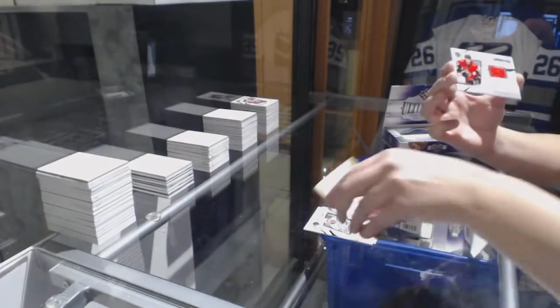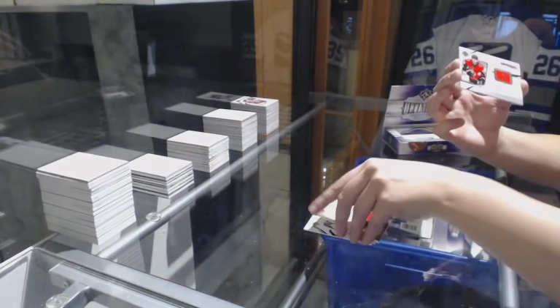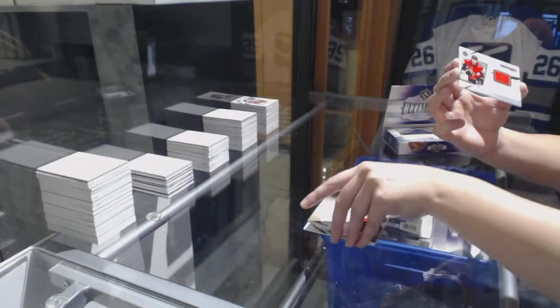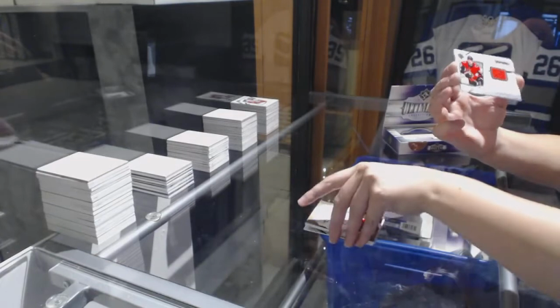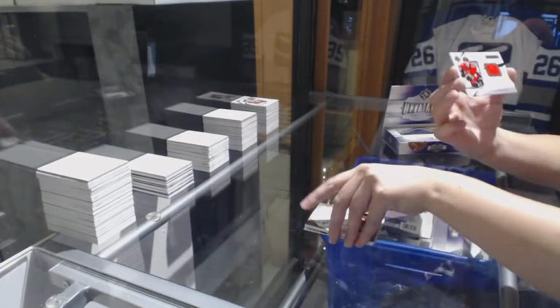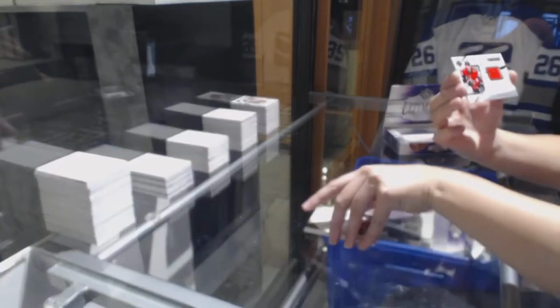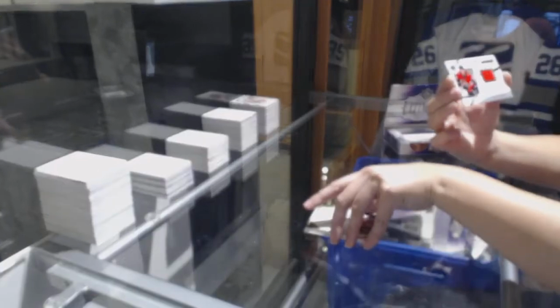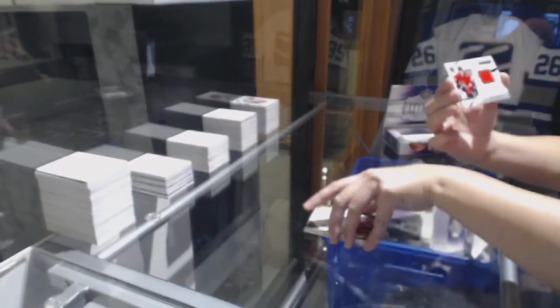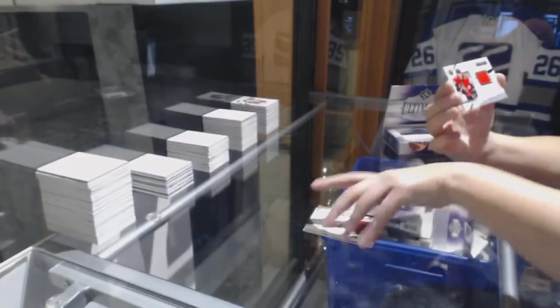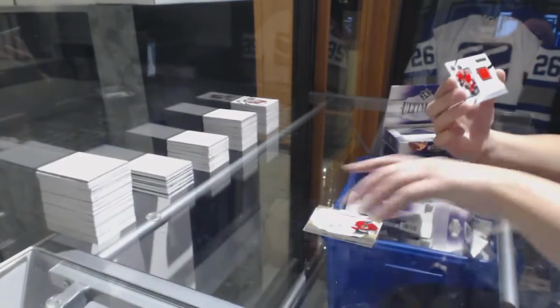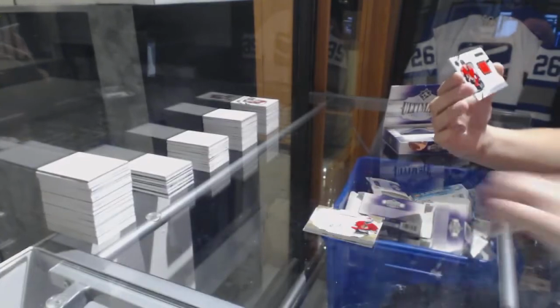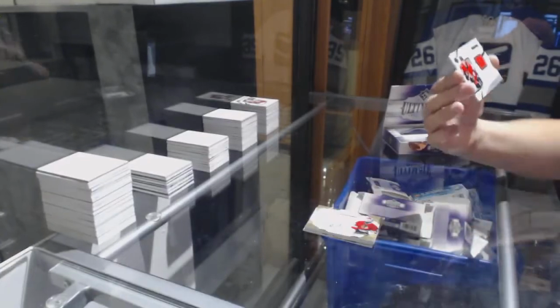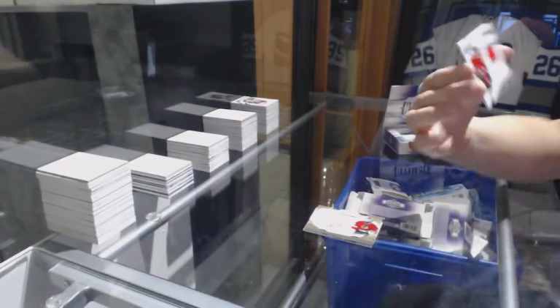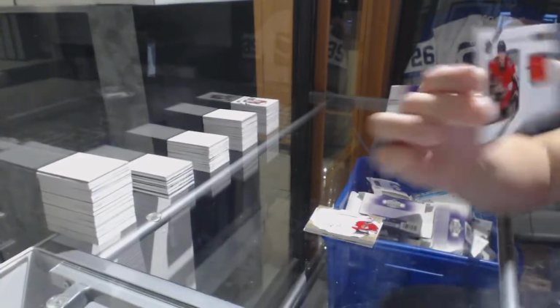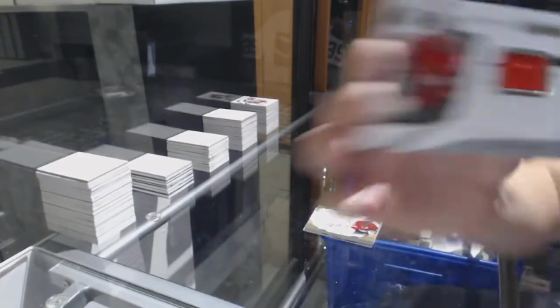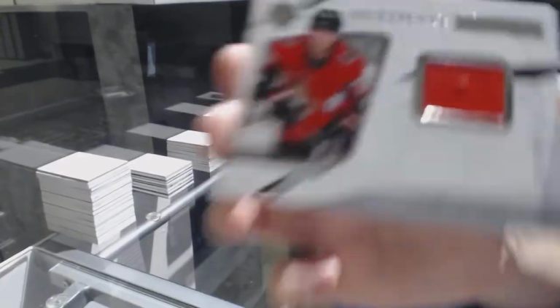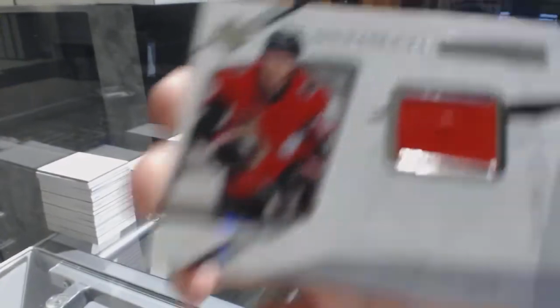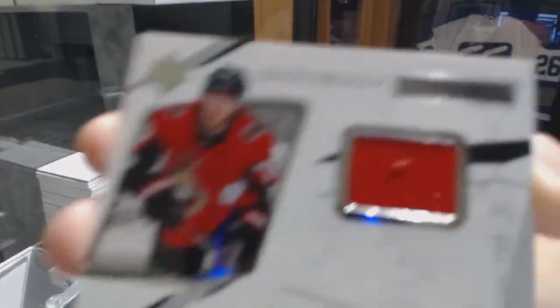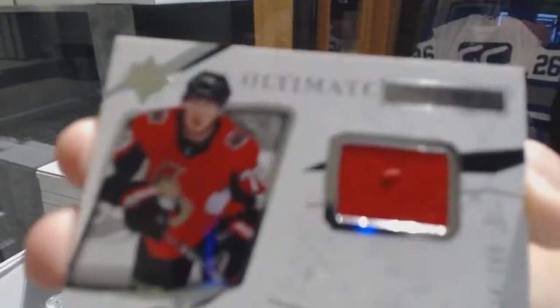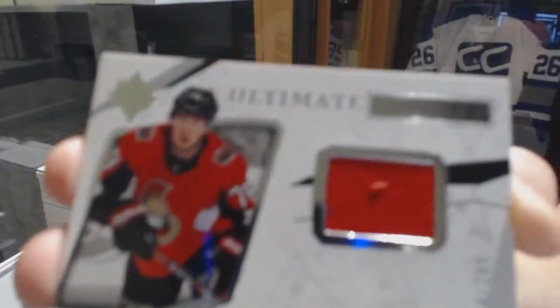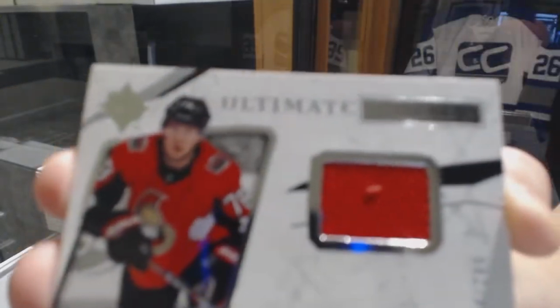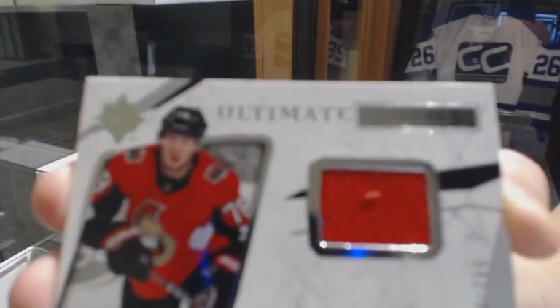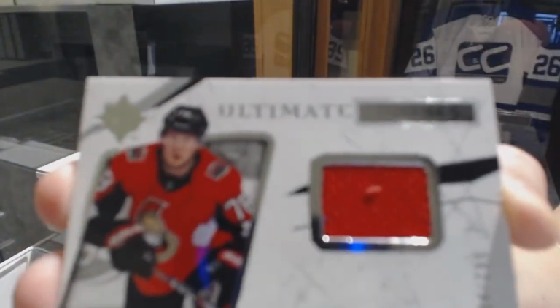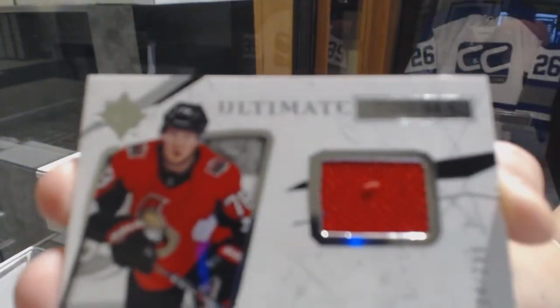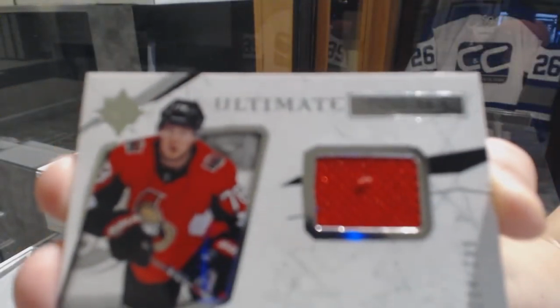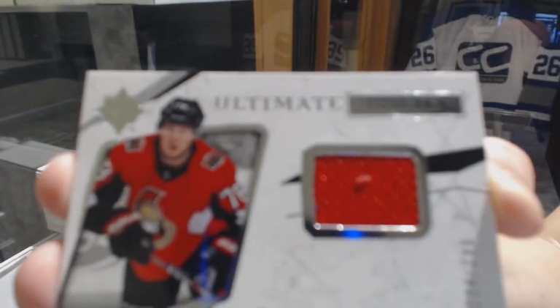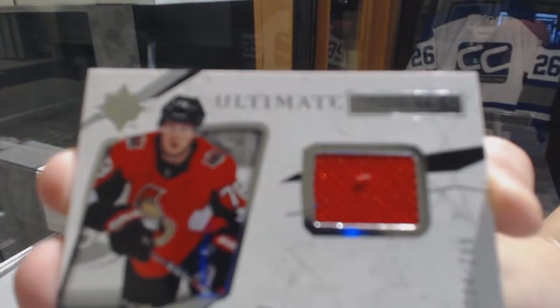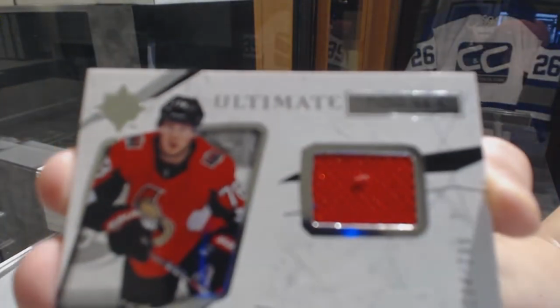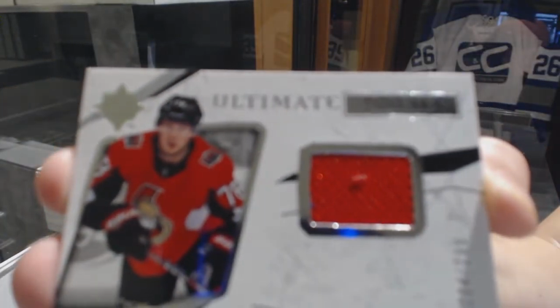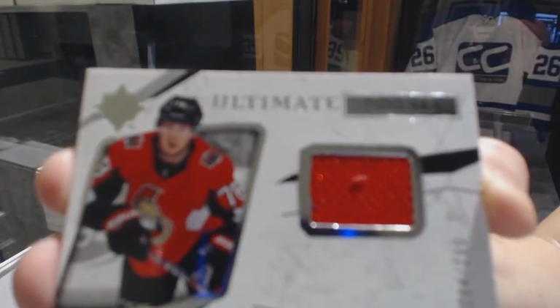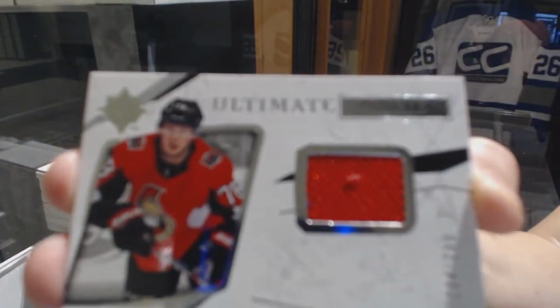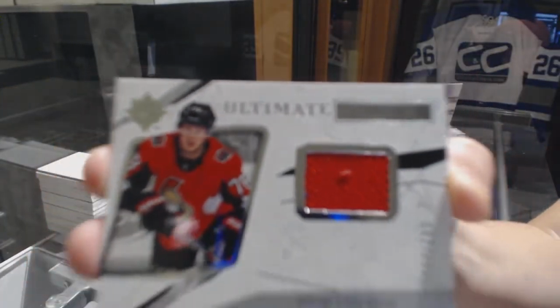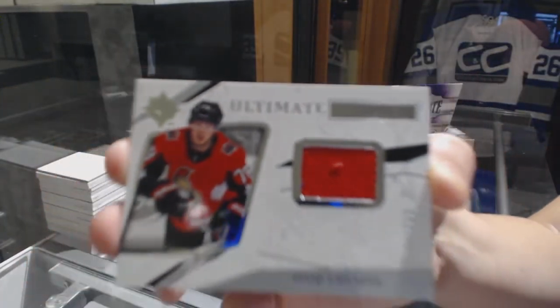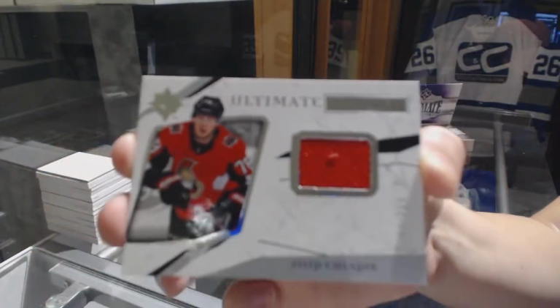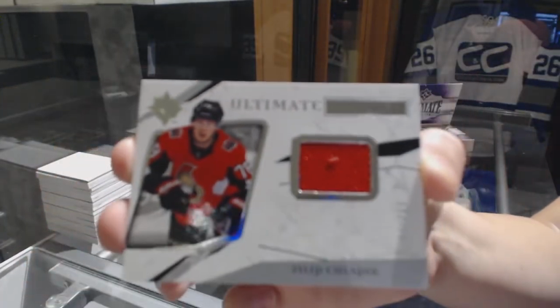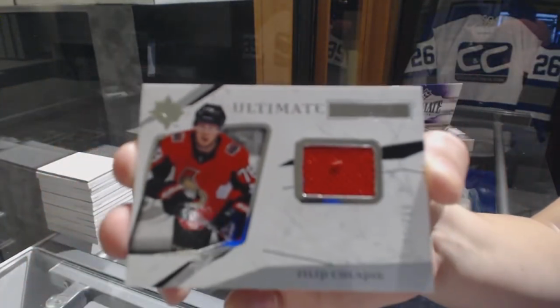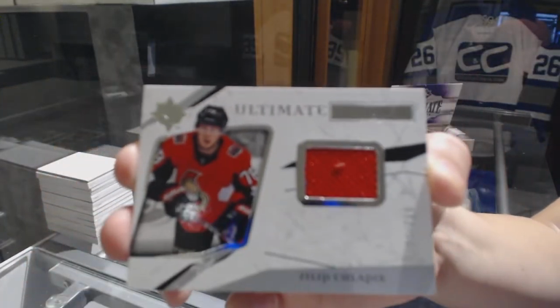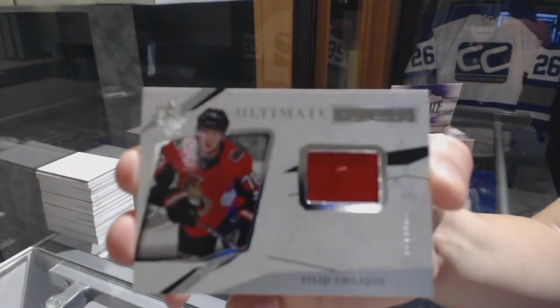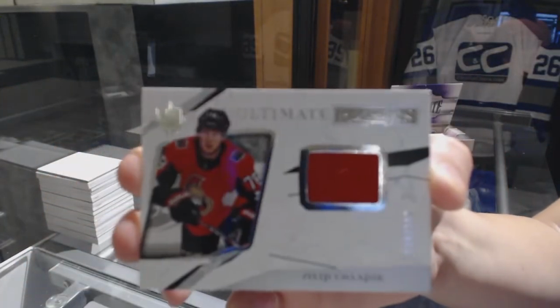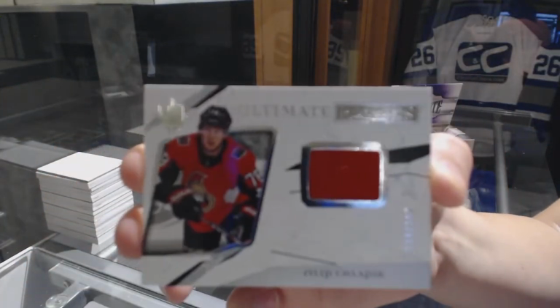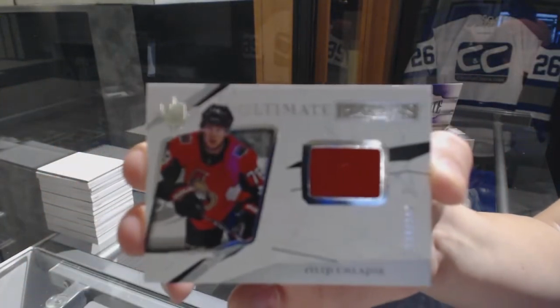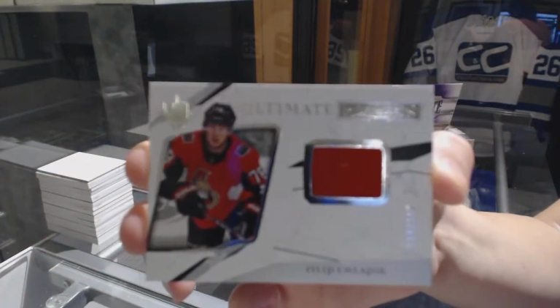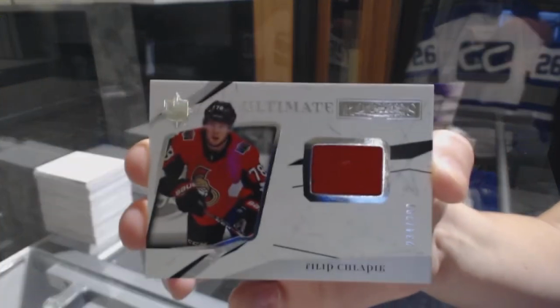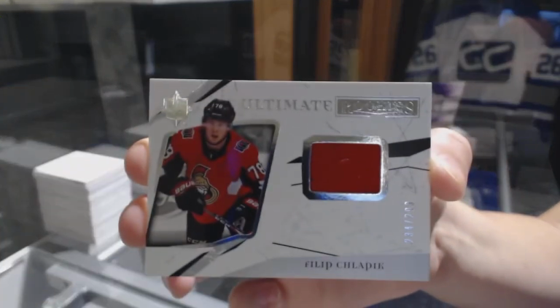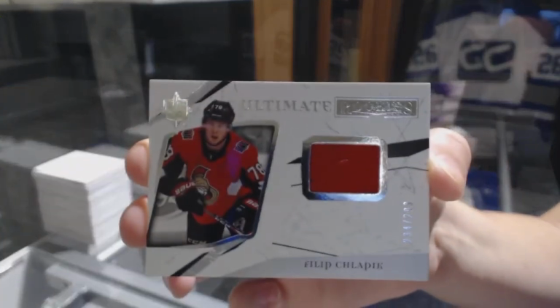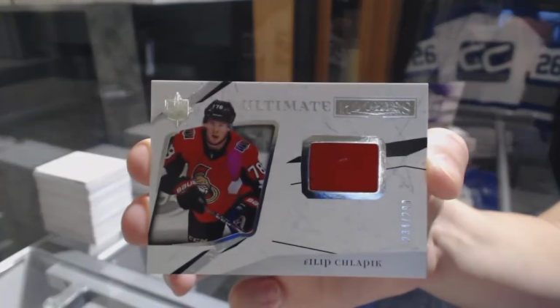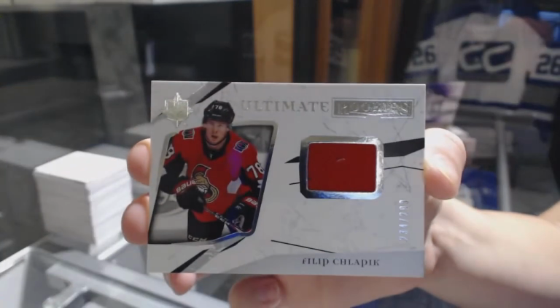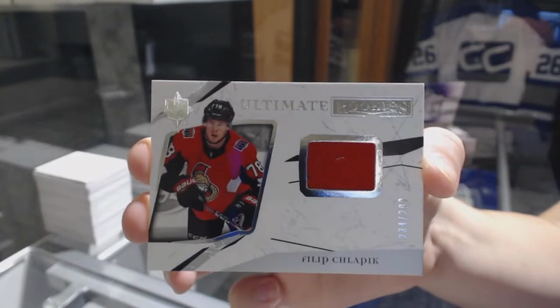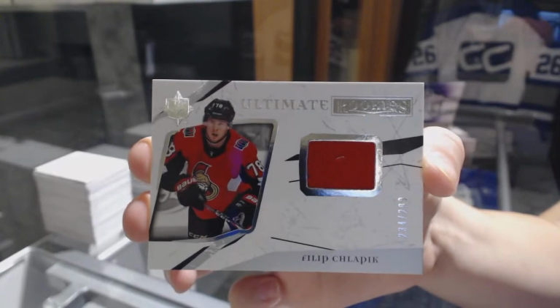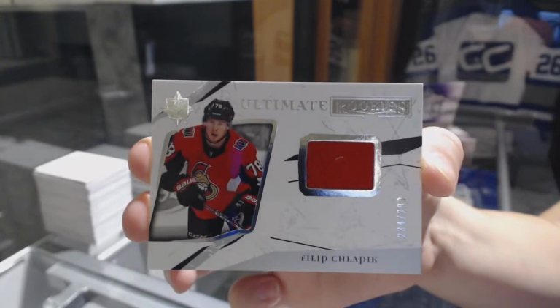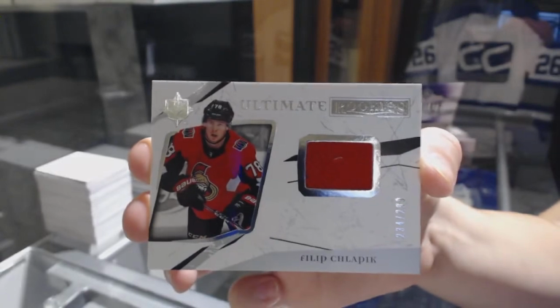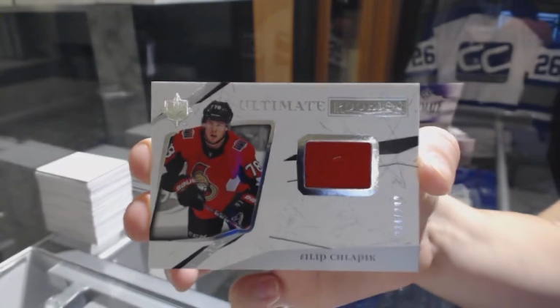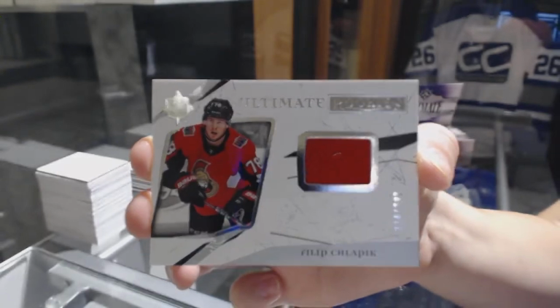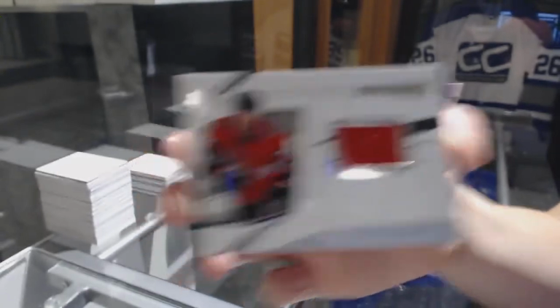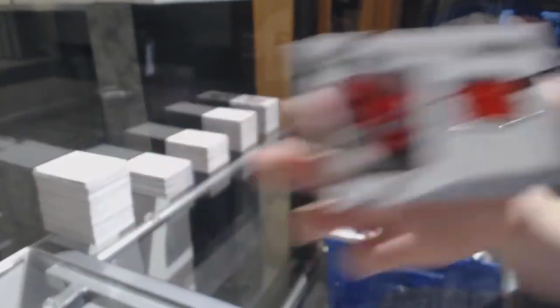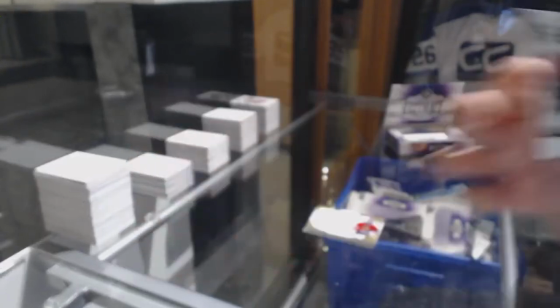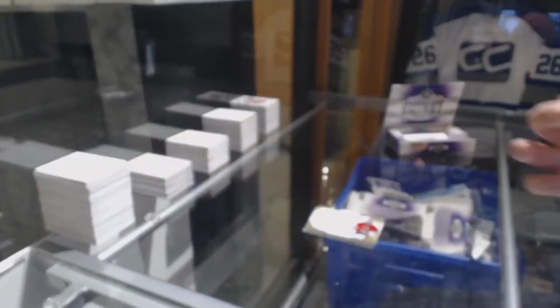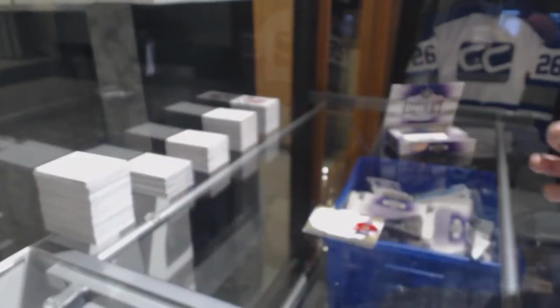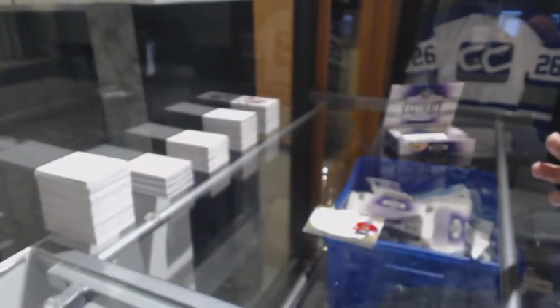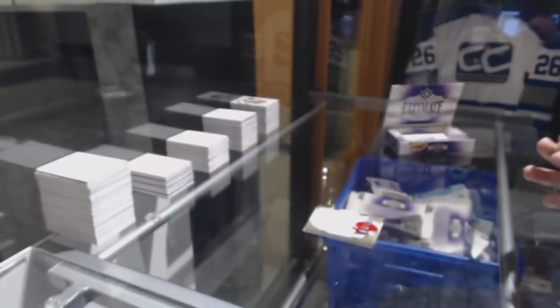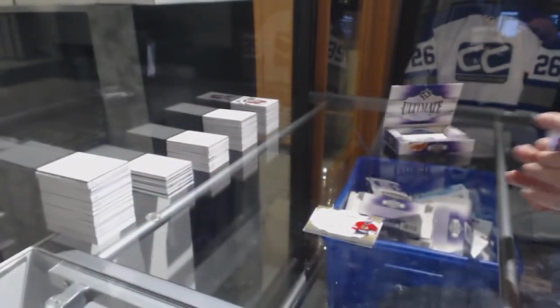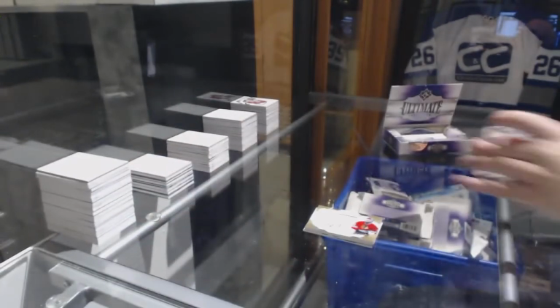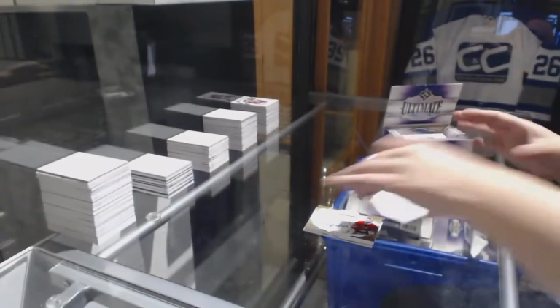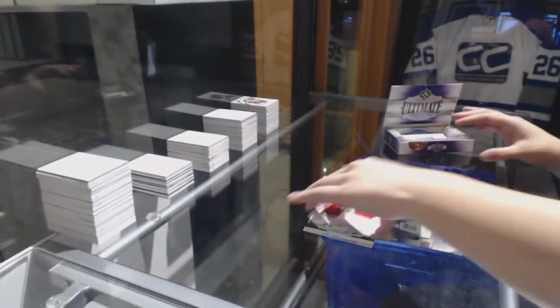But the last card goes to Ottawa — Filip Chlapik, numbered to 299. There we go.